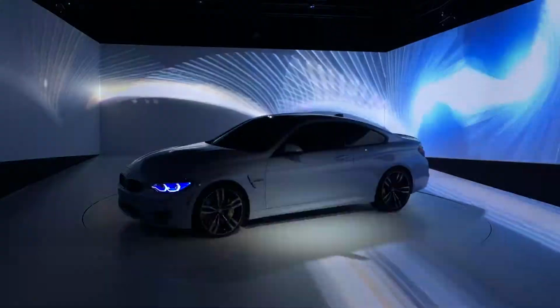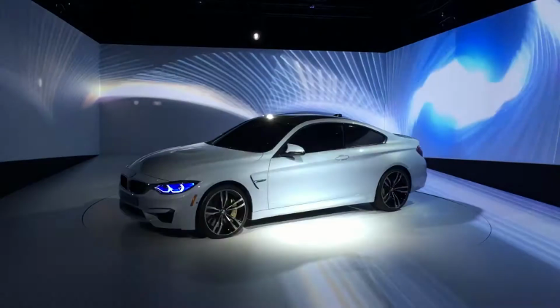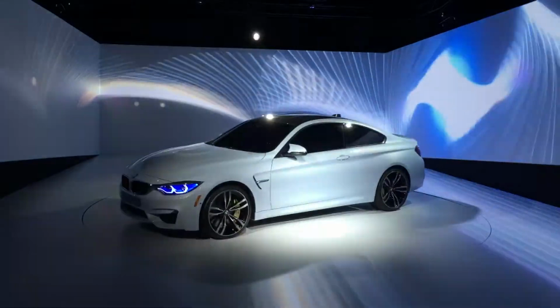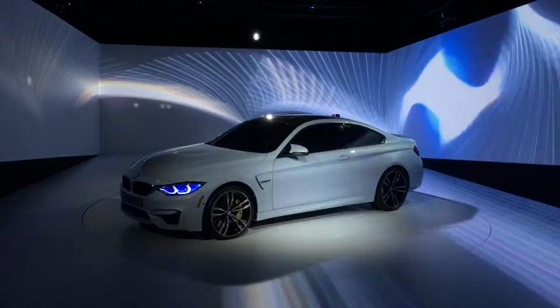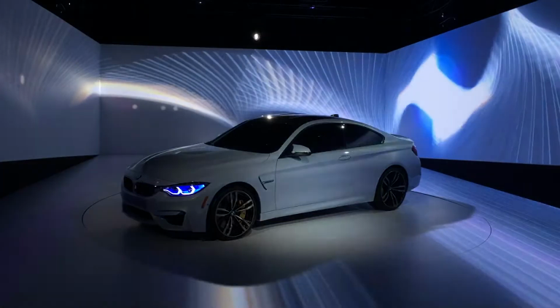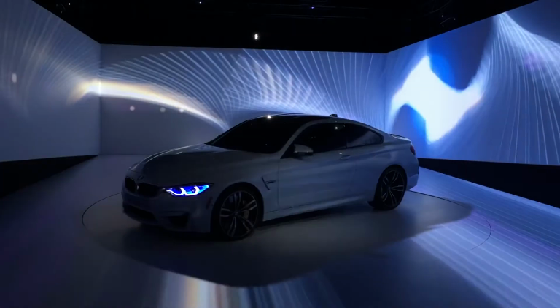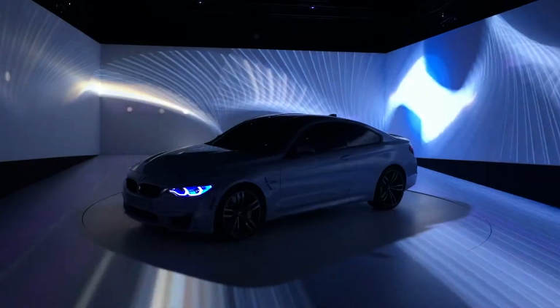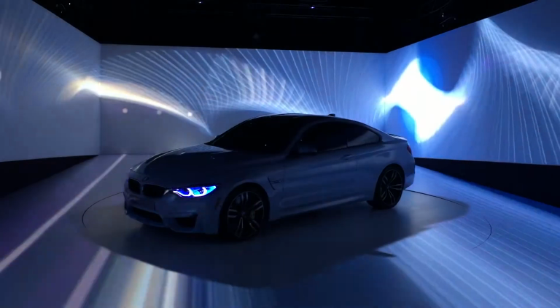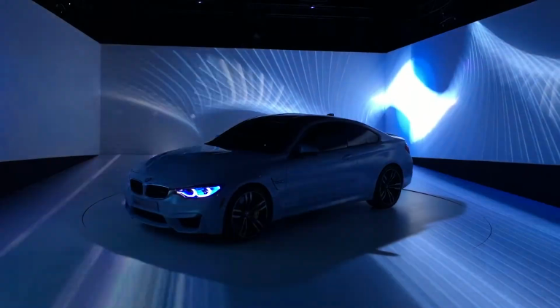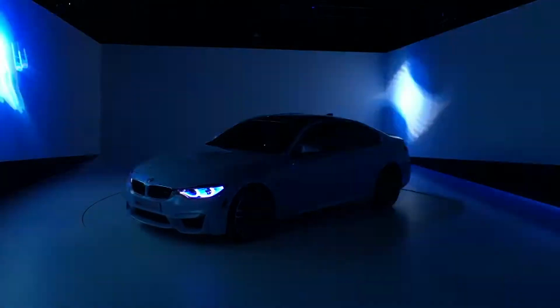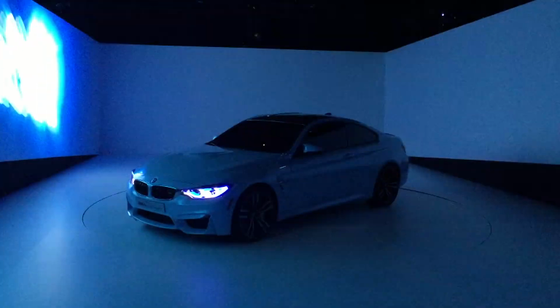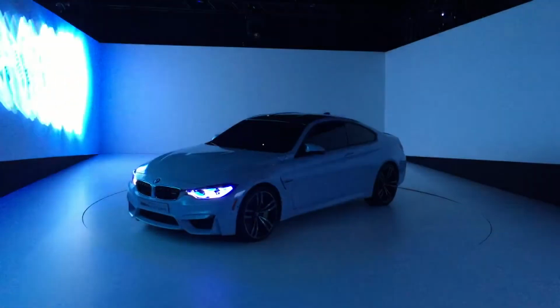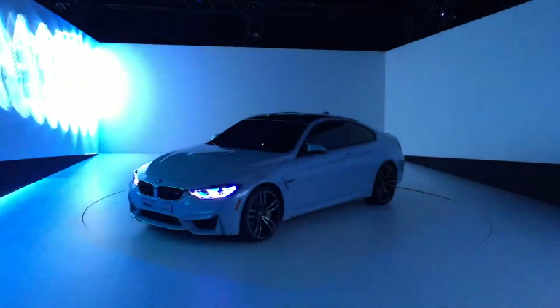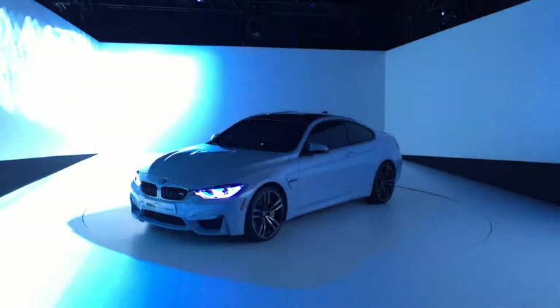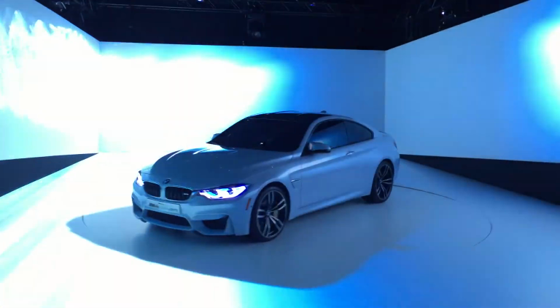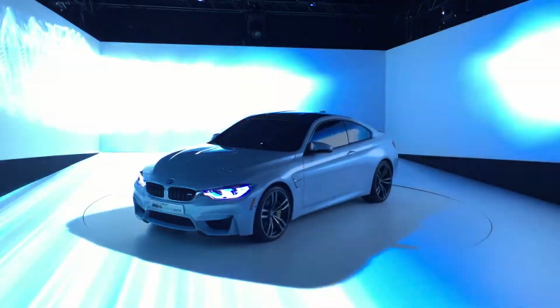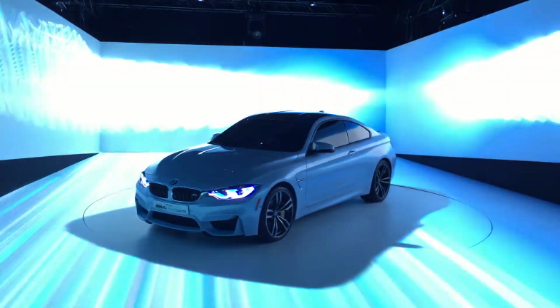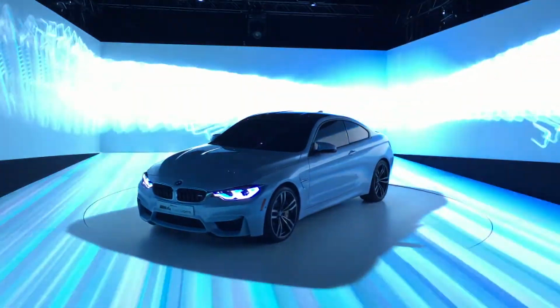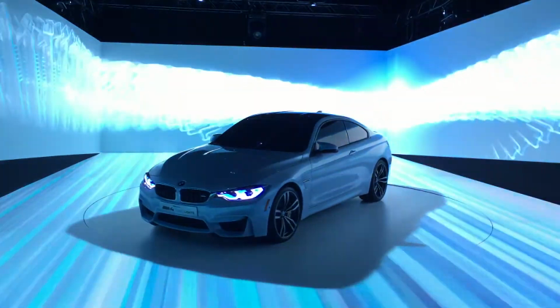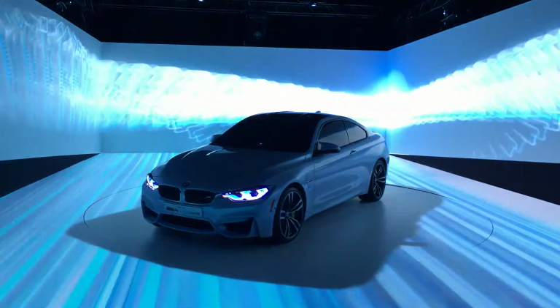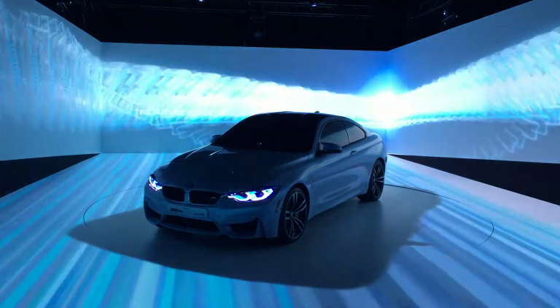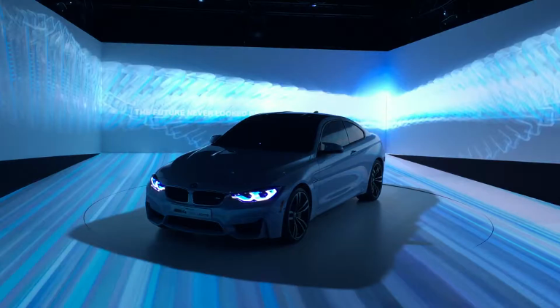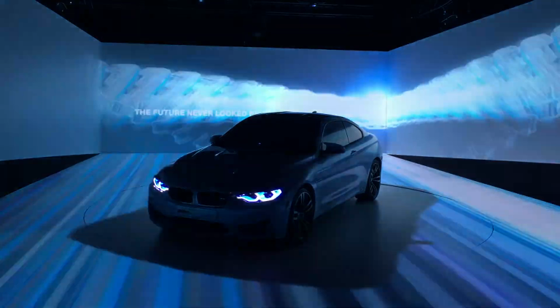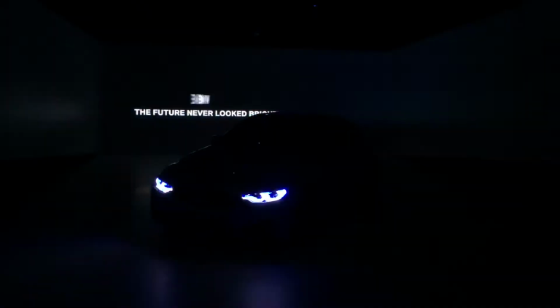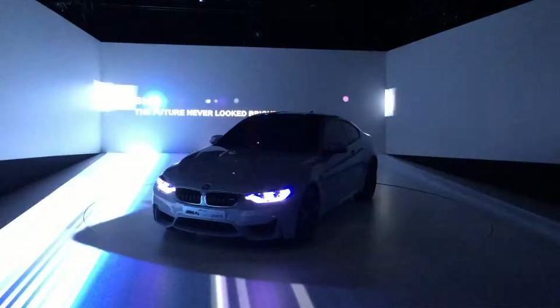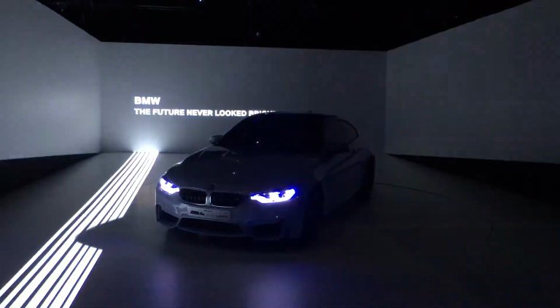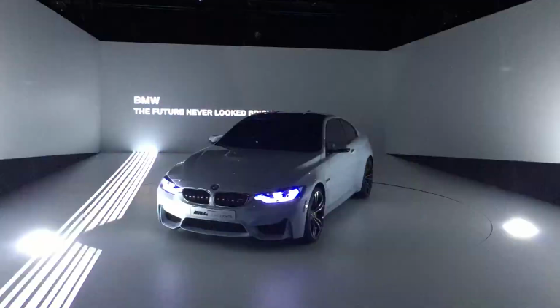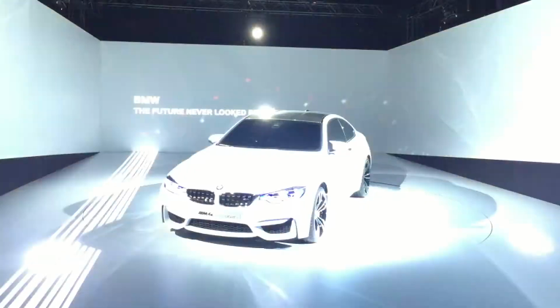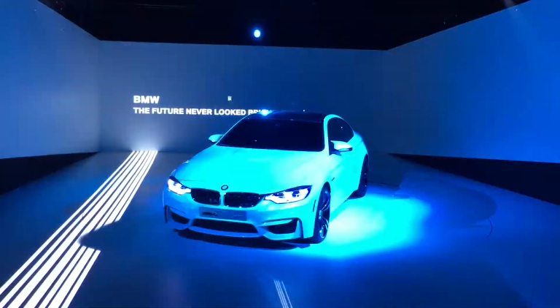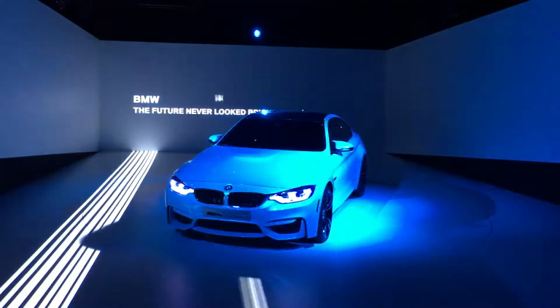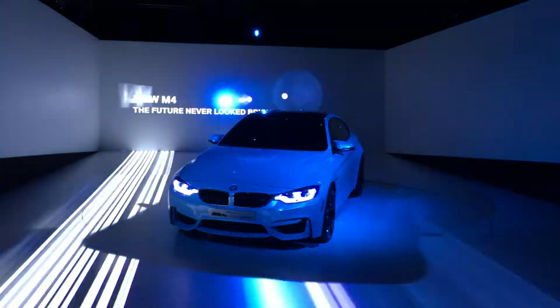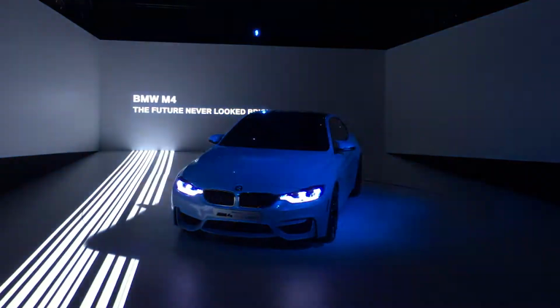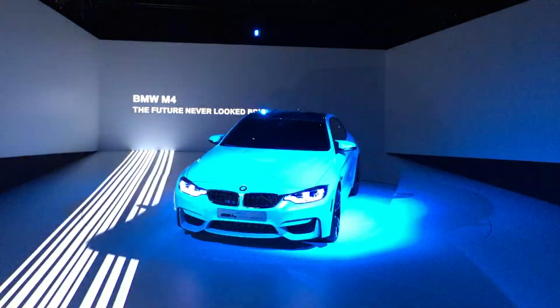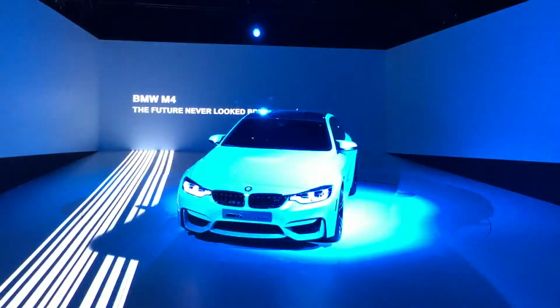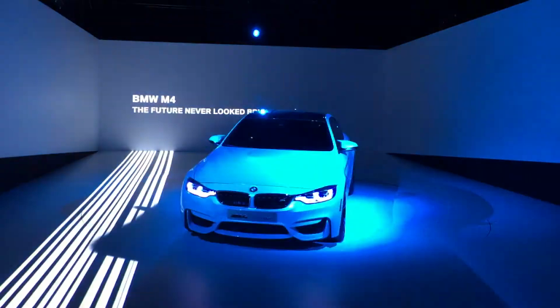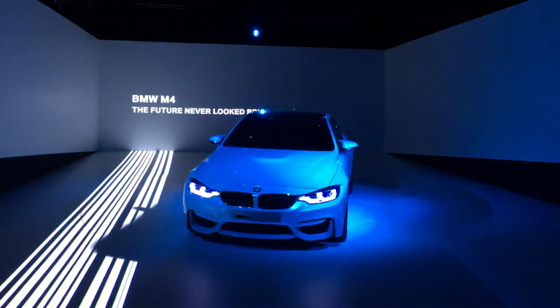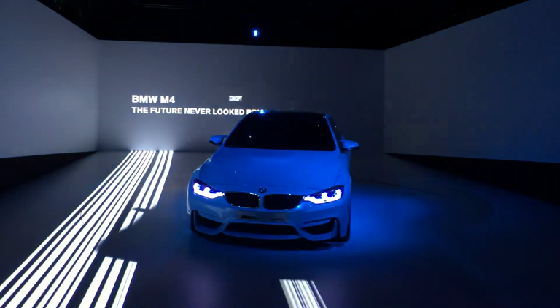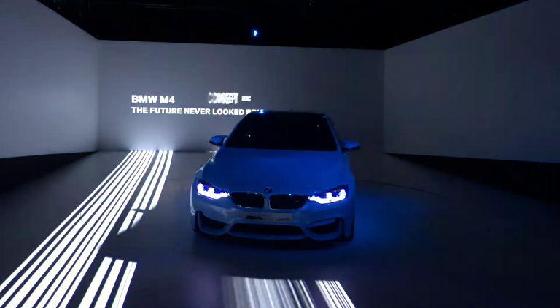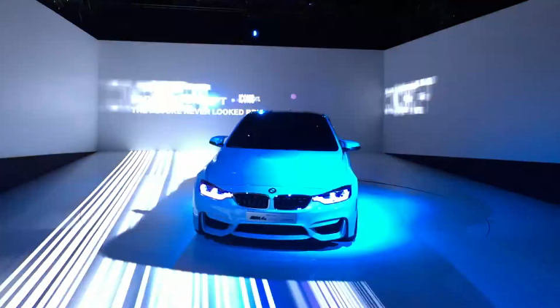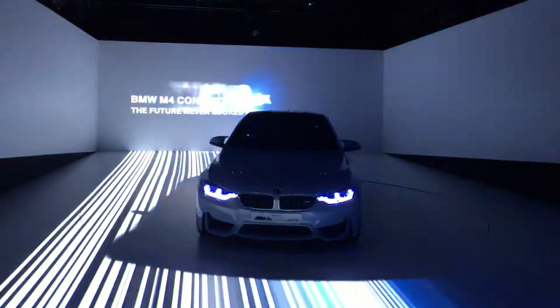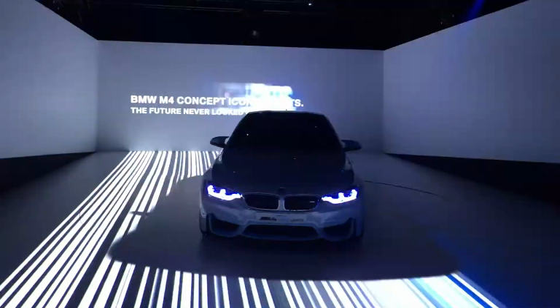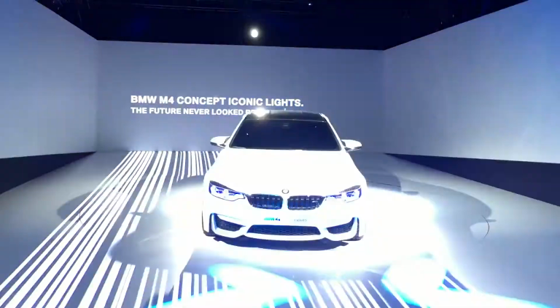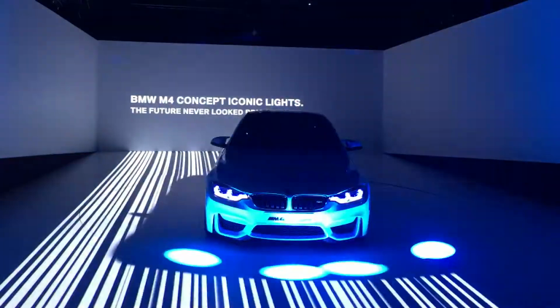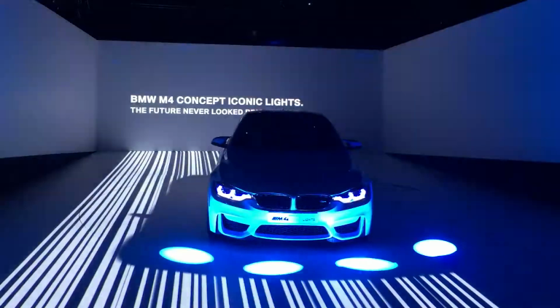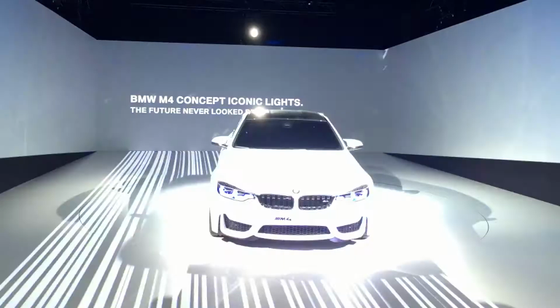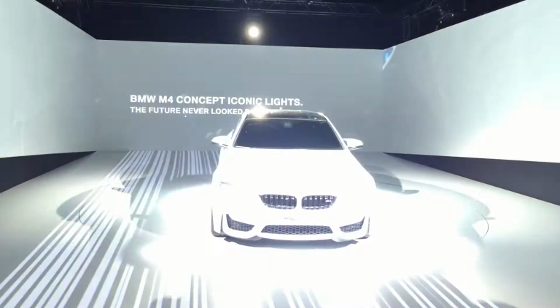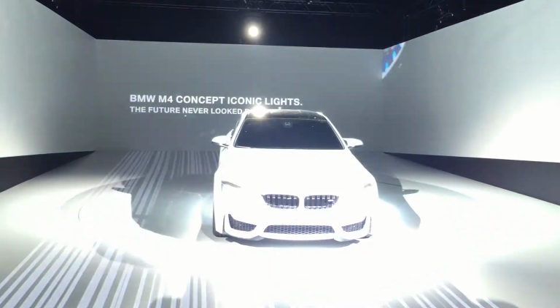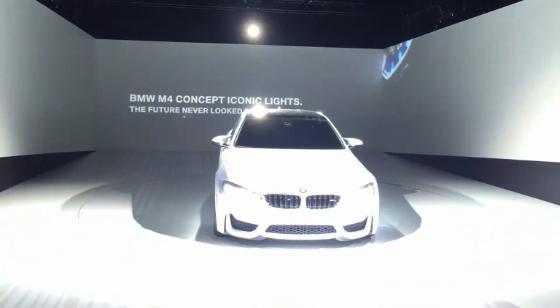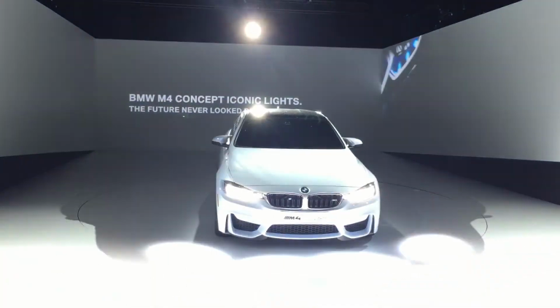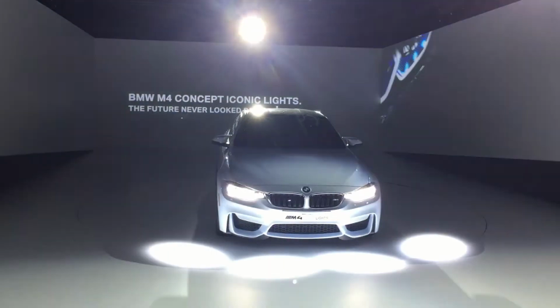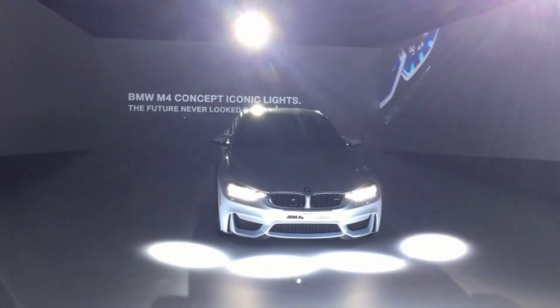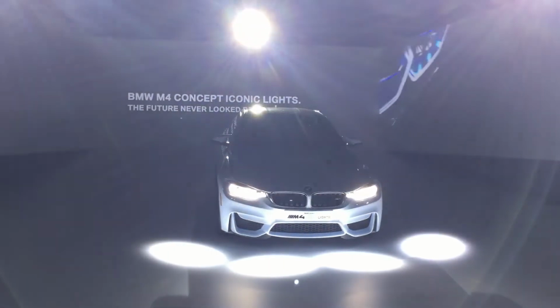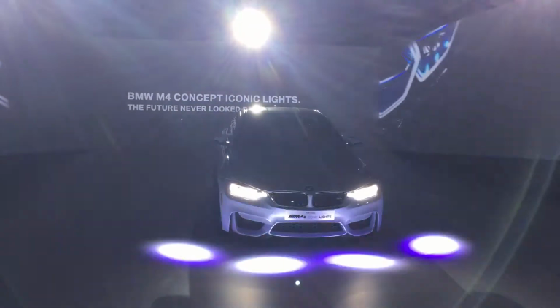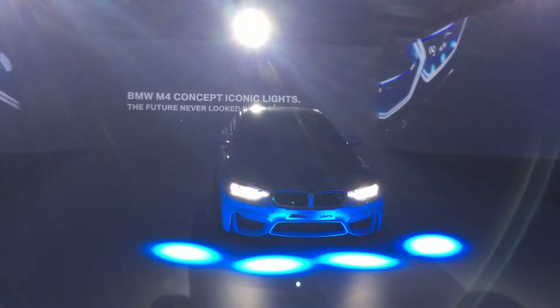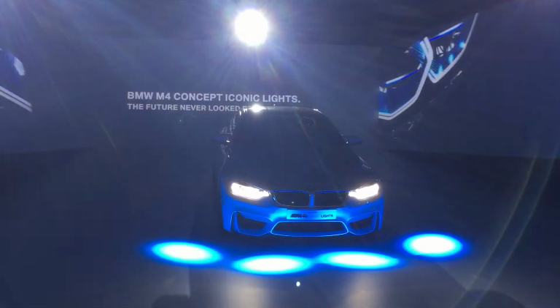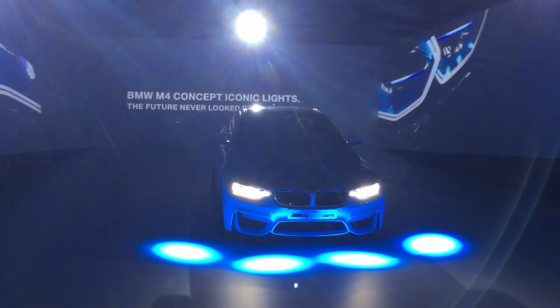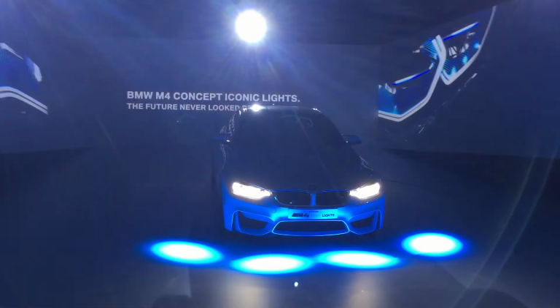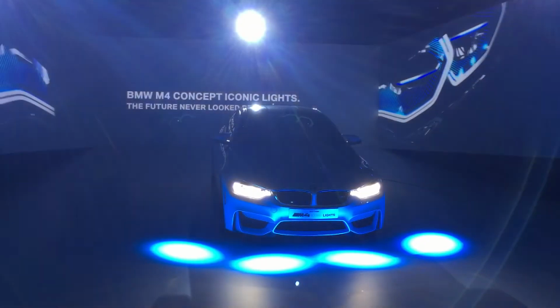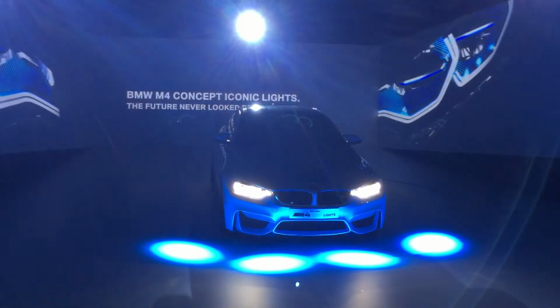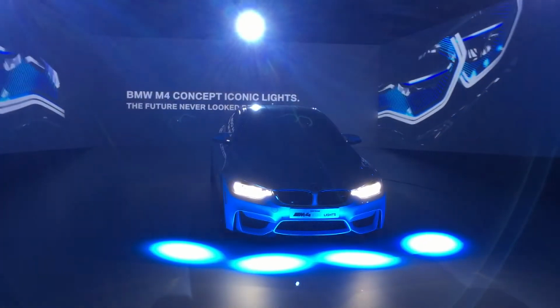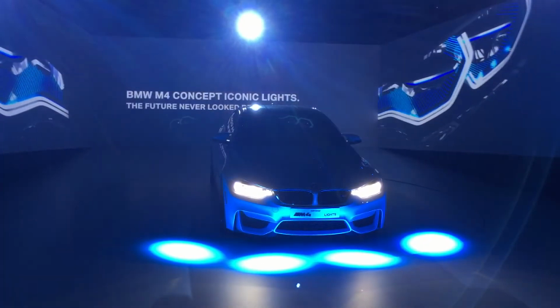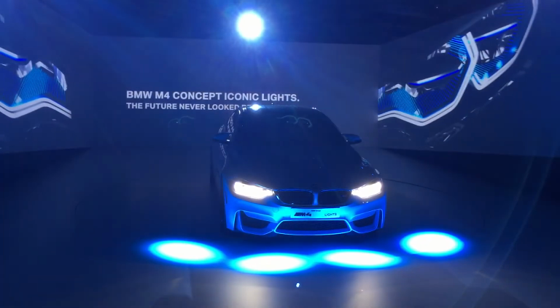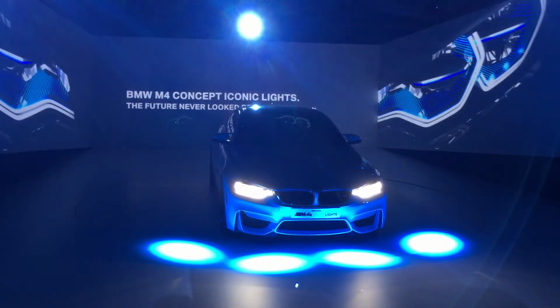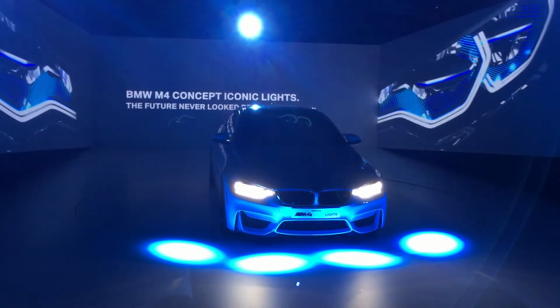BMW M4 concept iconic lights. The future never looked brighter.